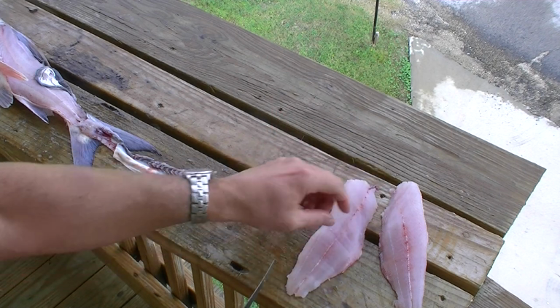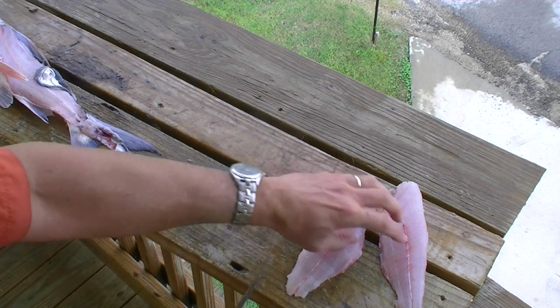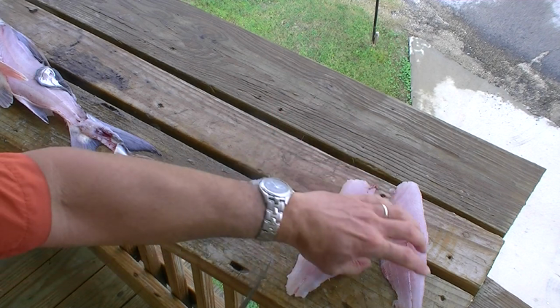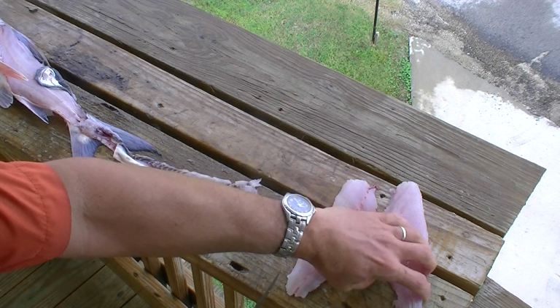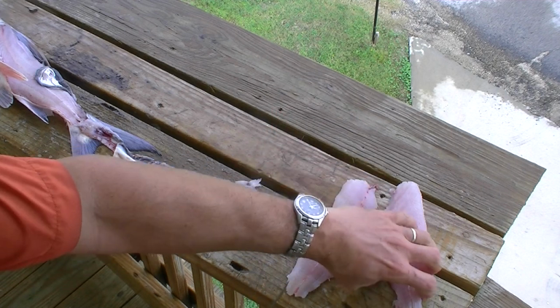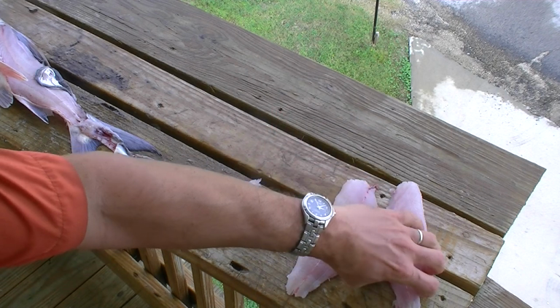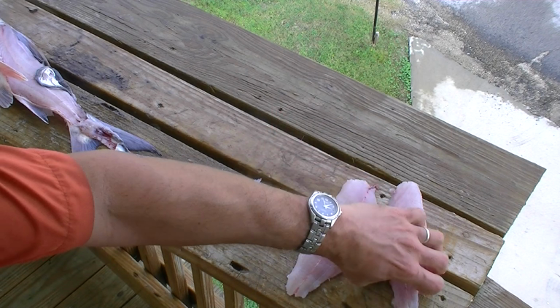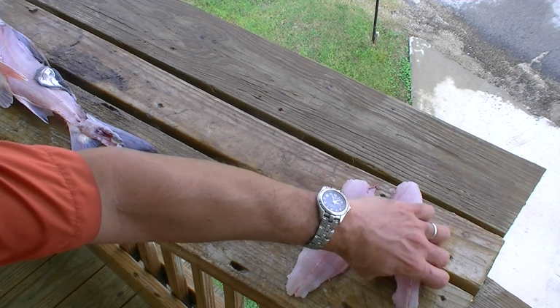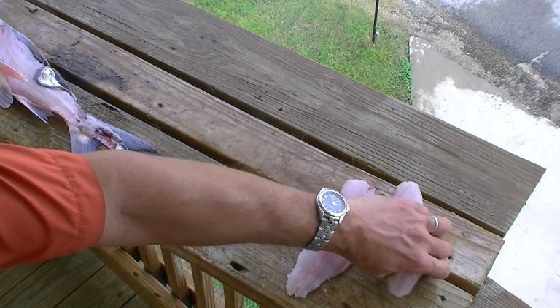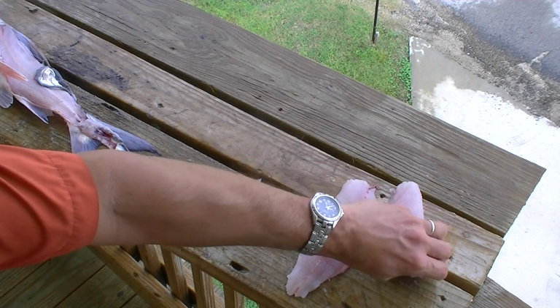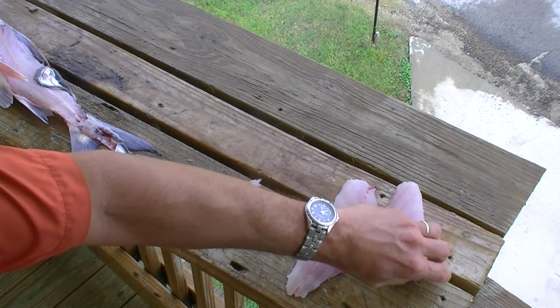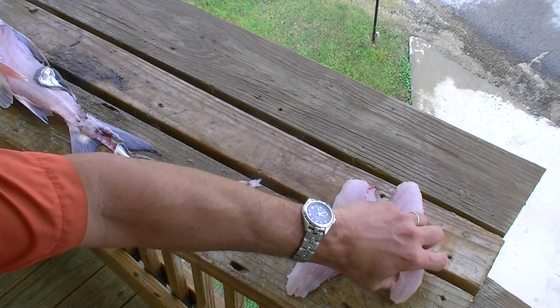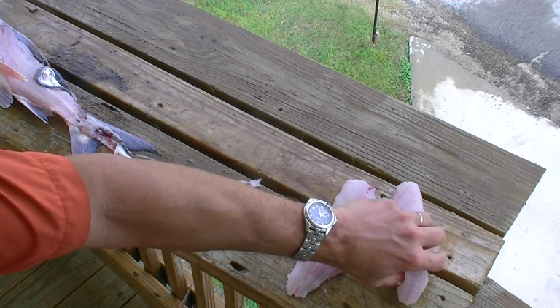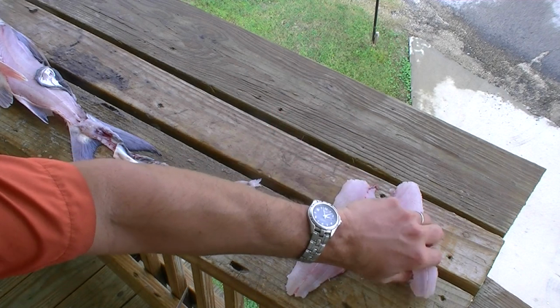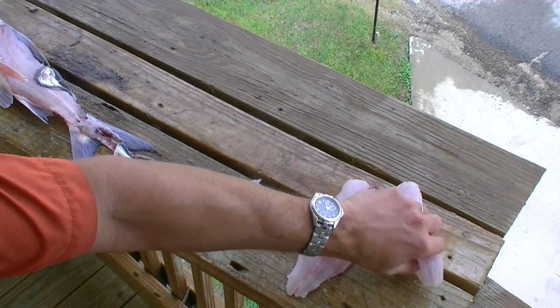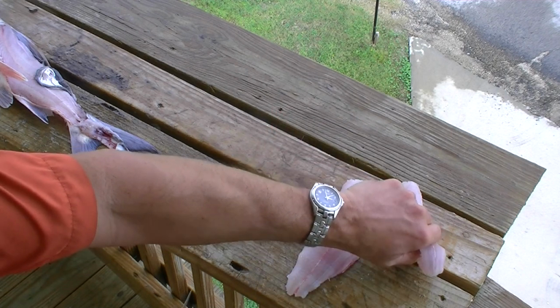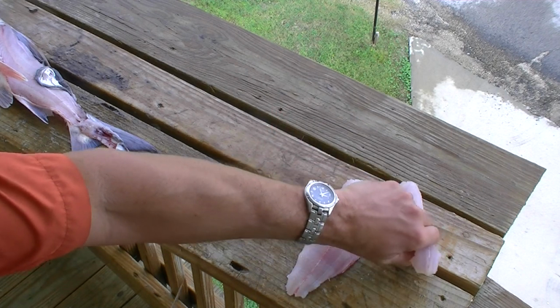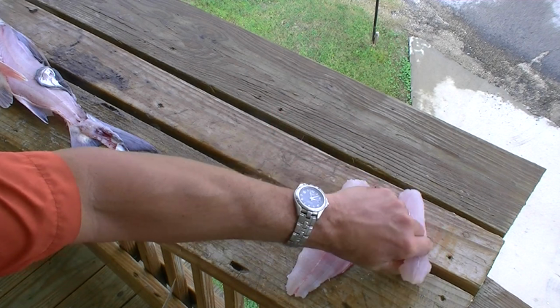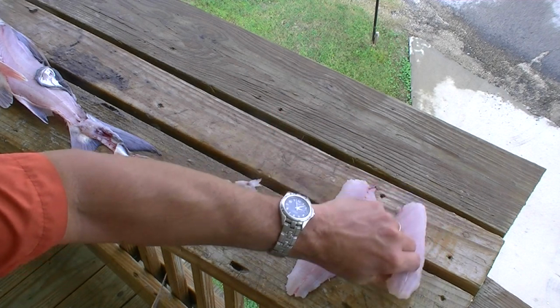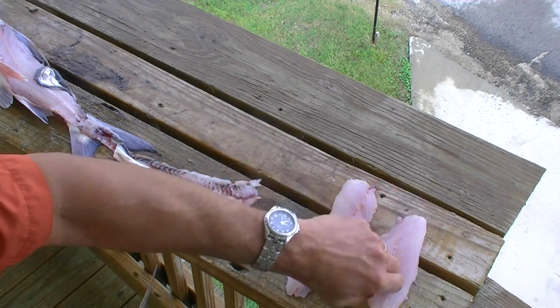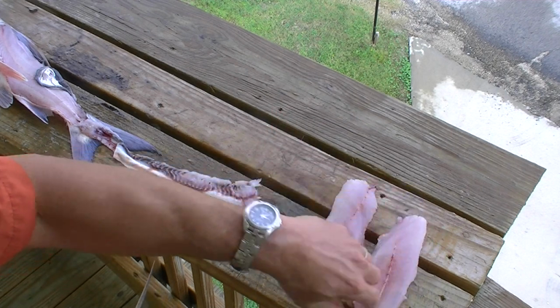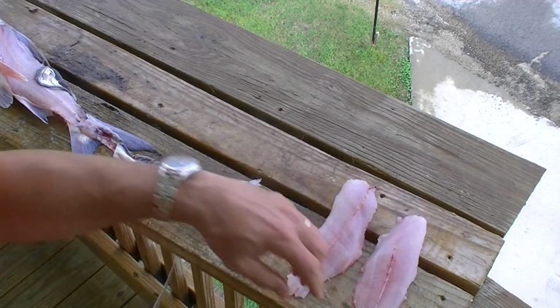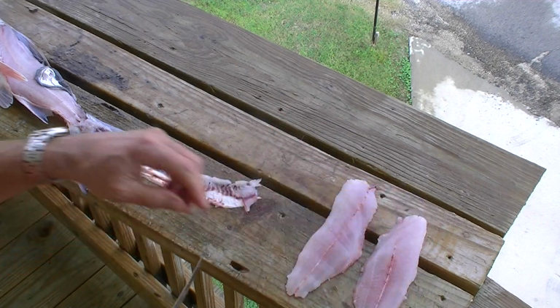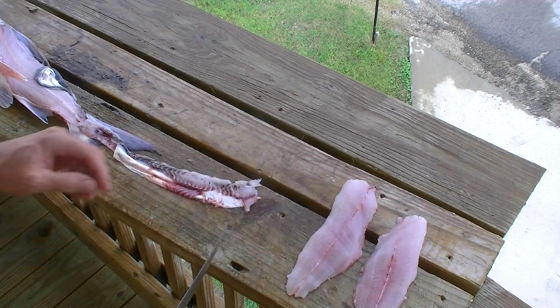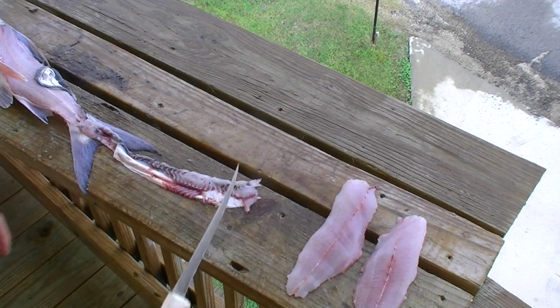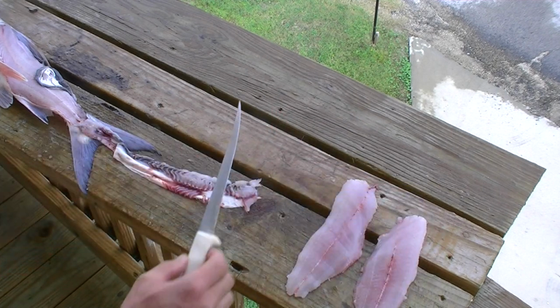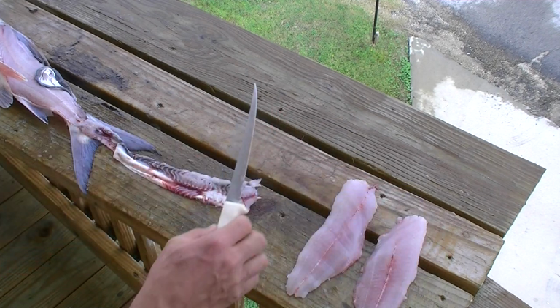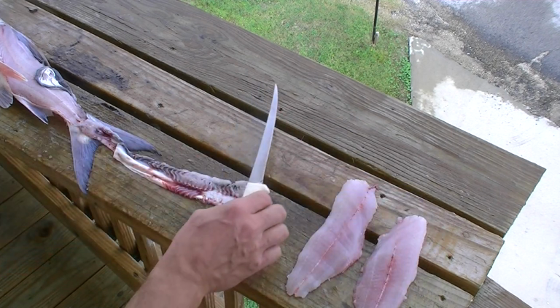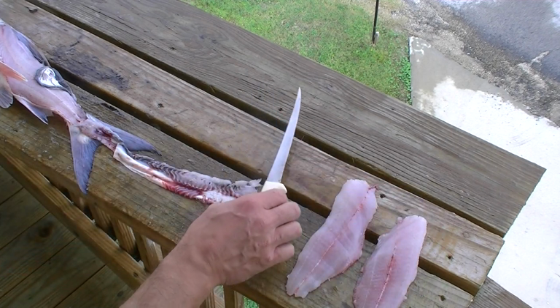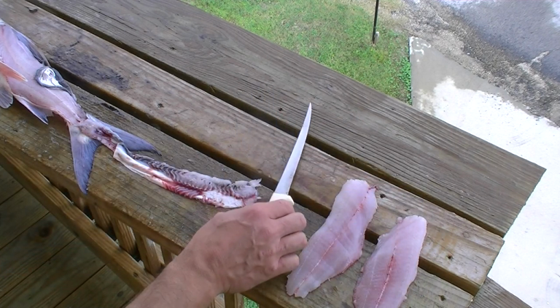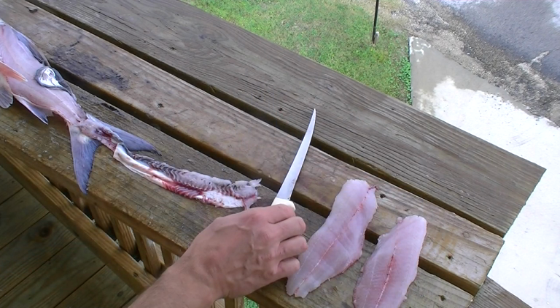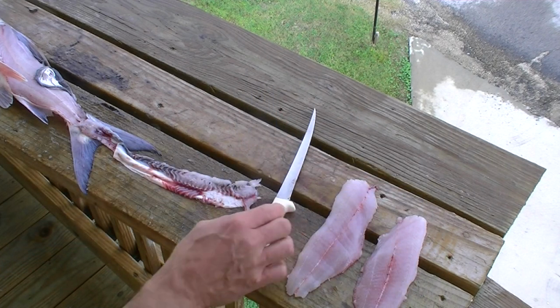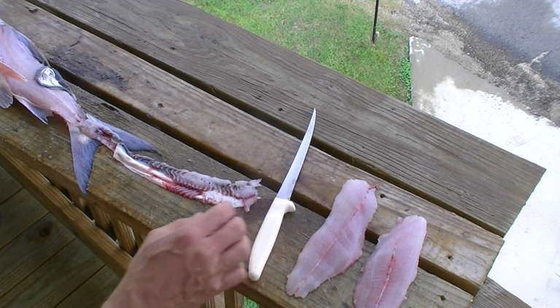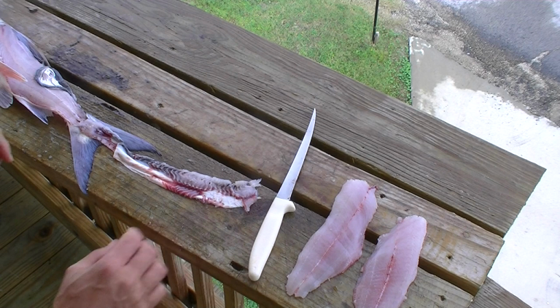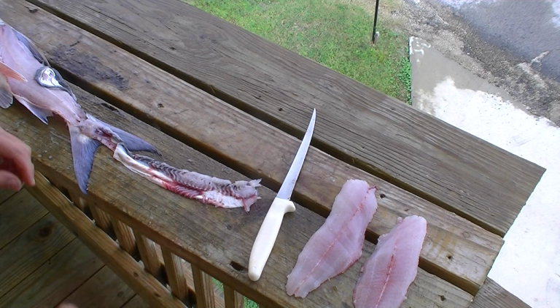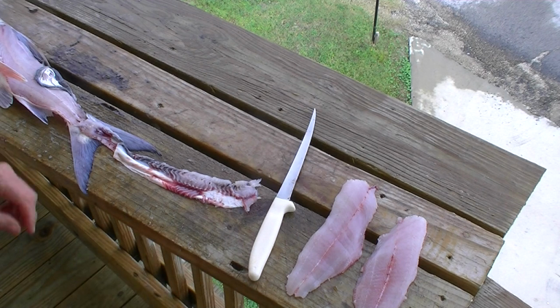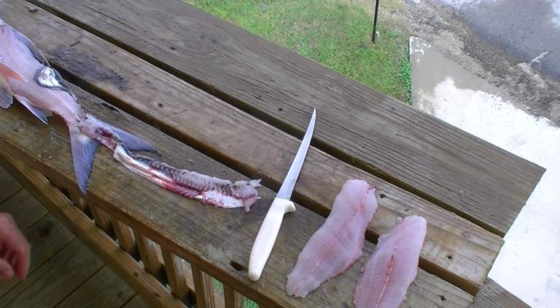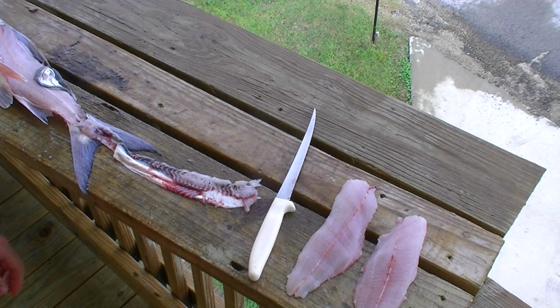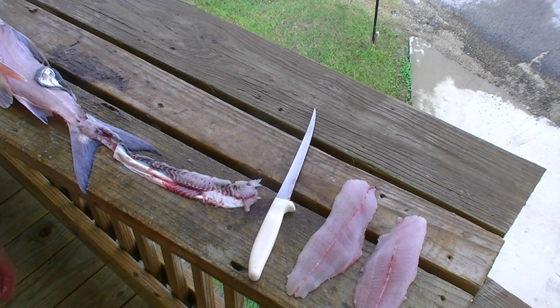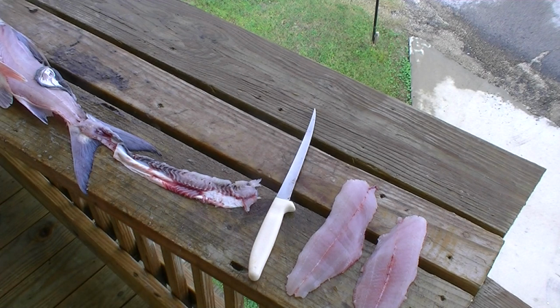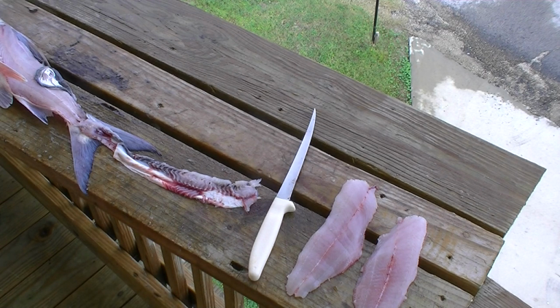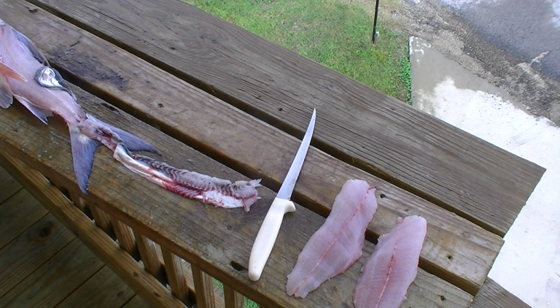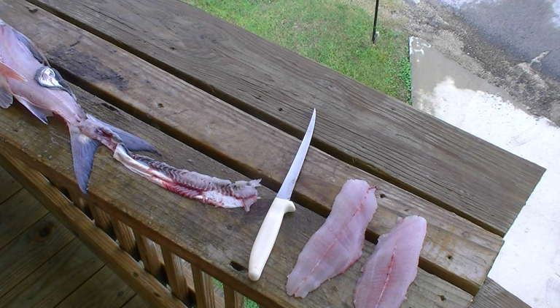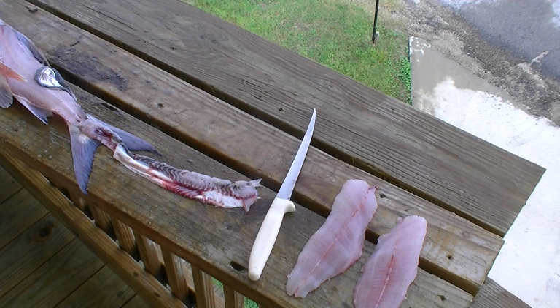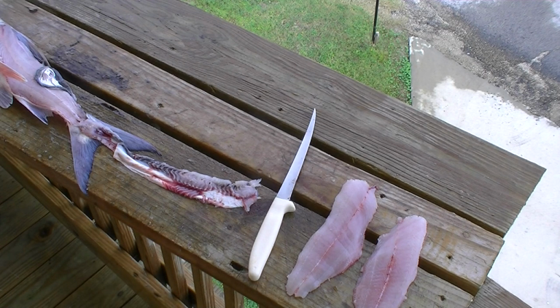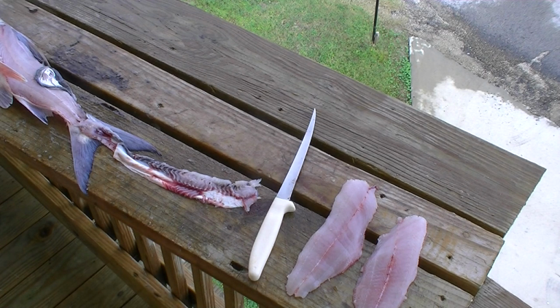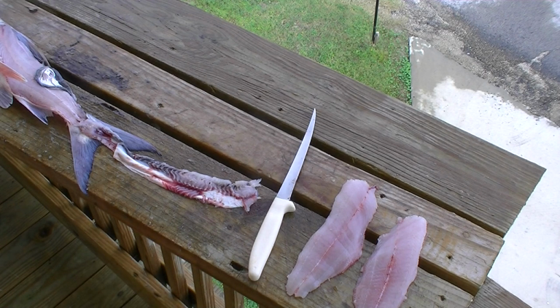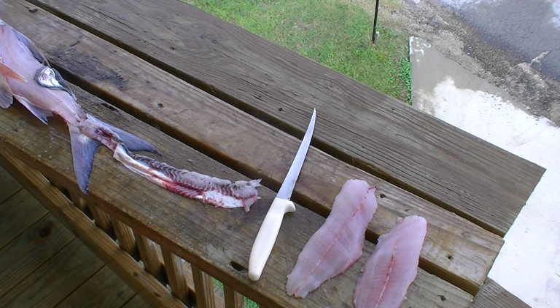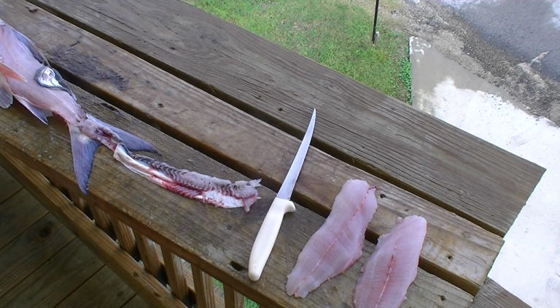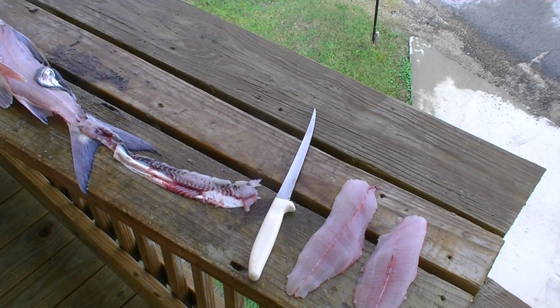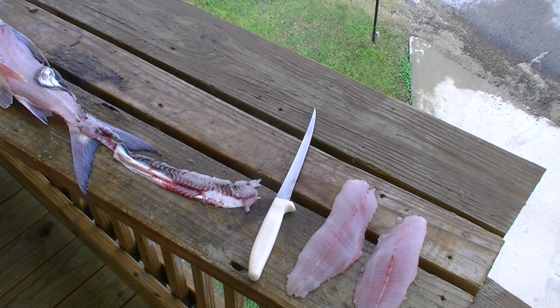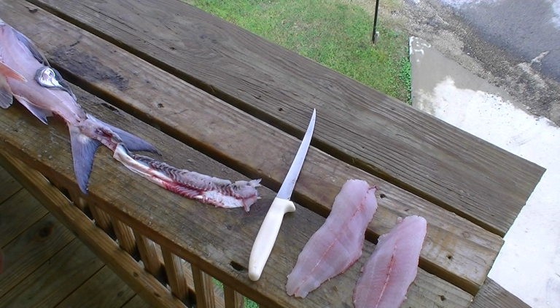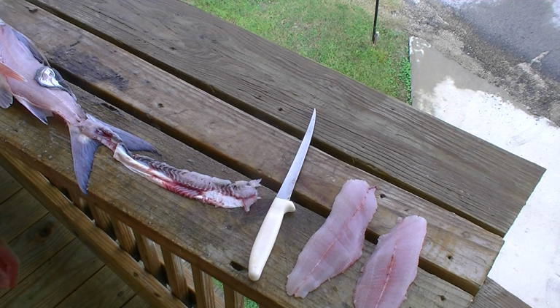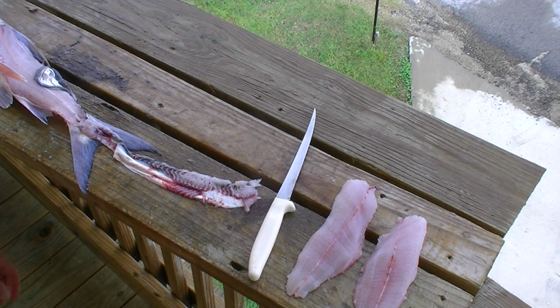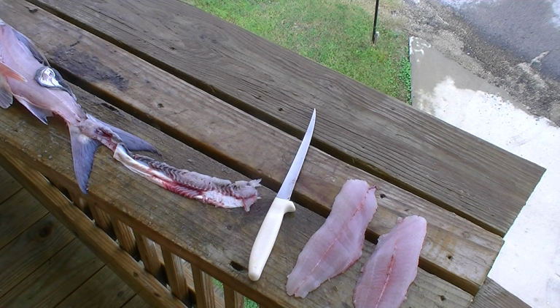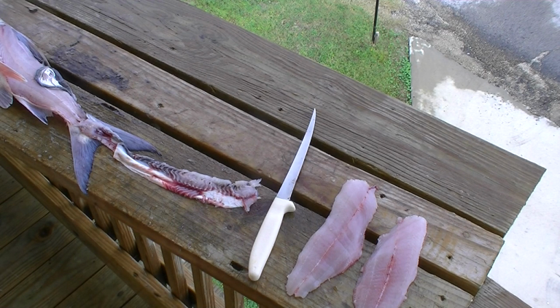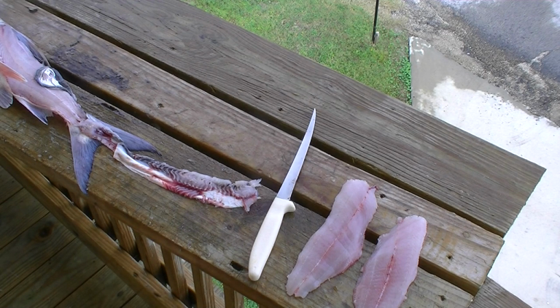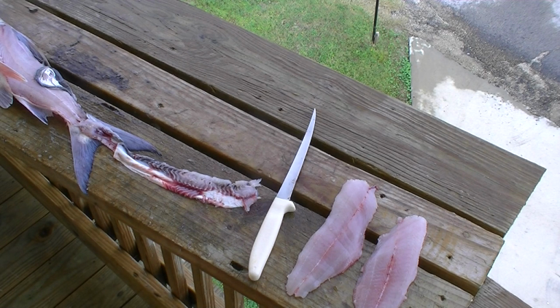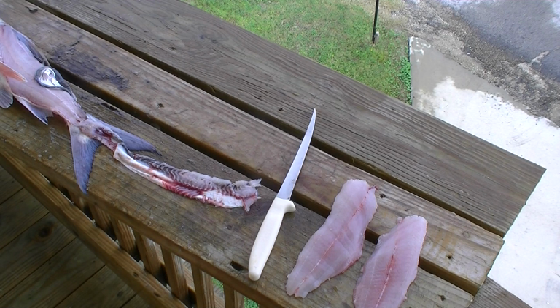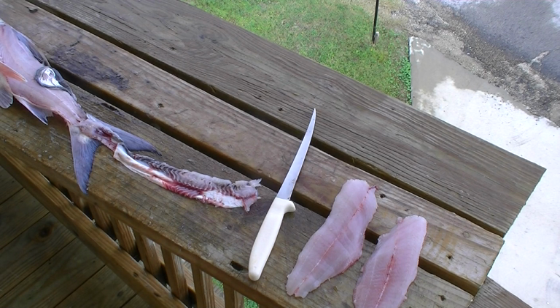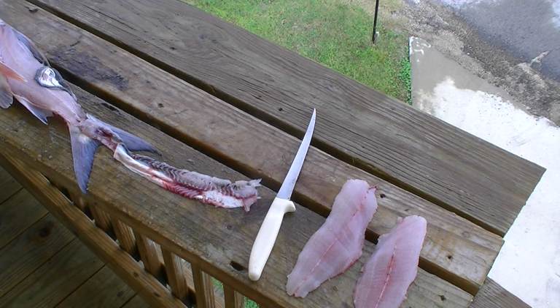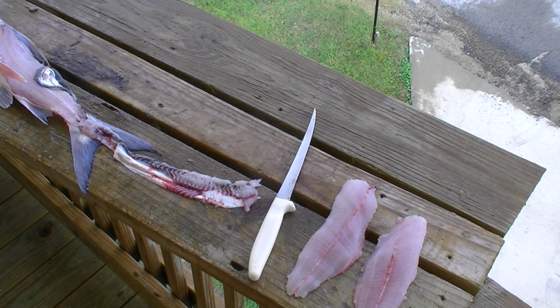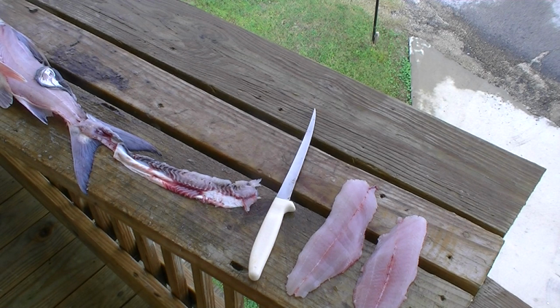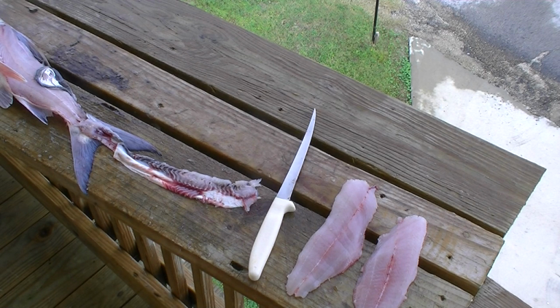So there we have it — two very nice Louisiana gaff-topsail catfish fillets. Oh, that's going to be good!